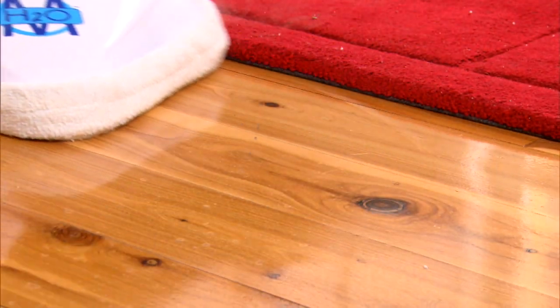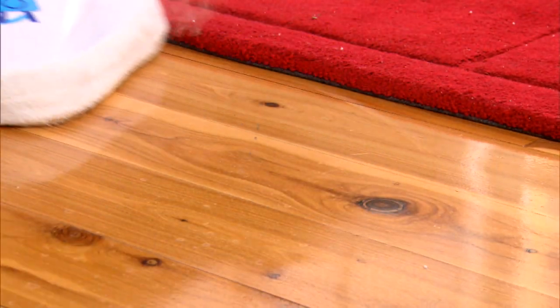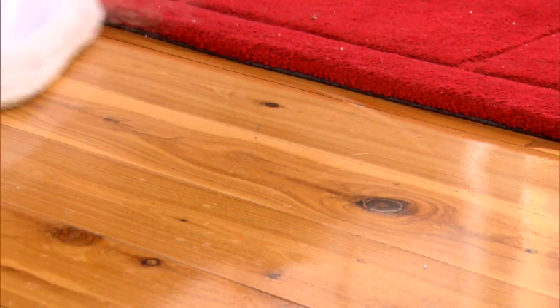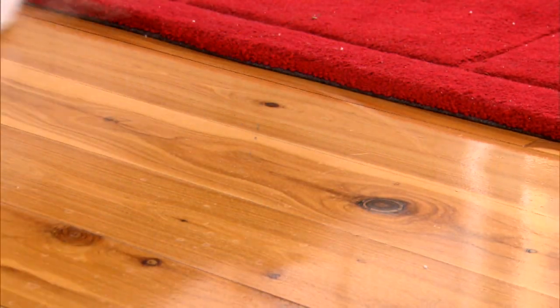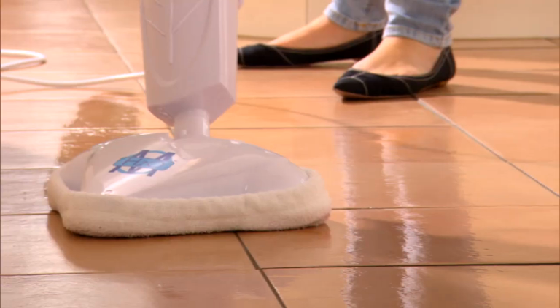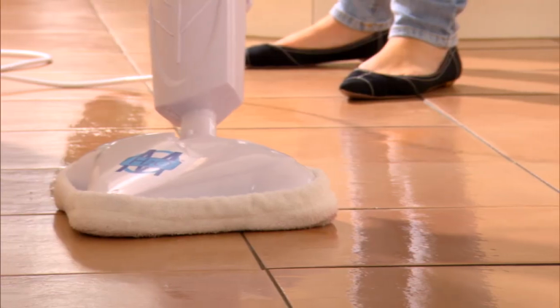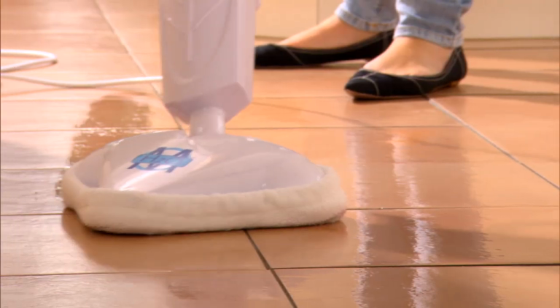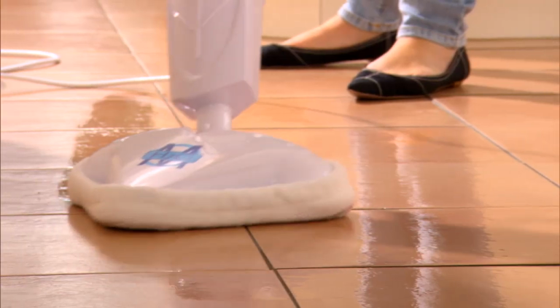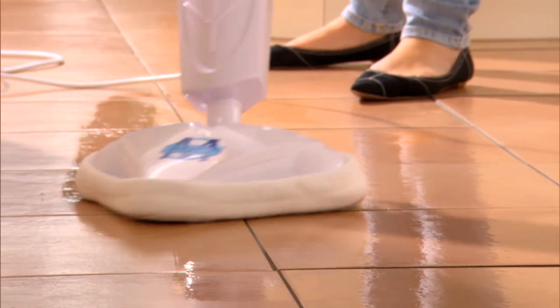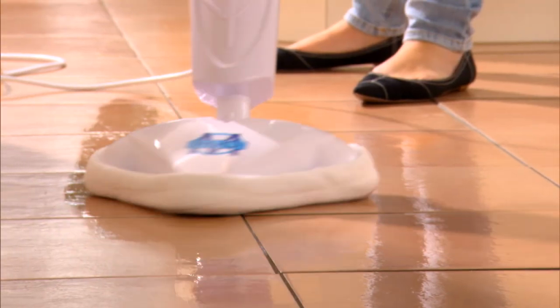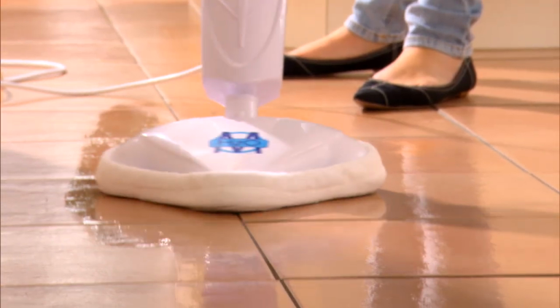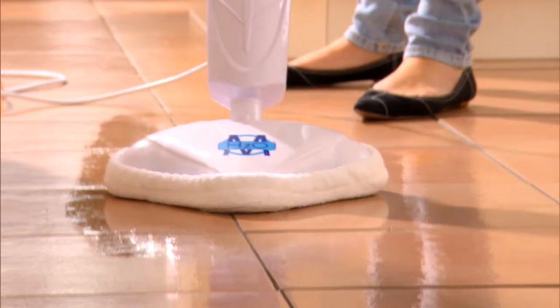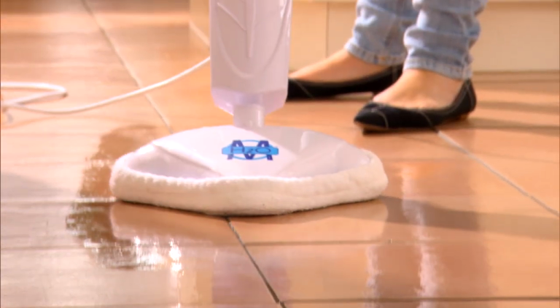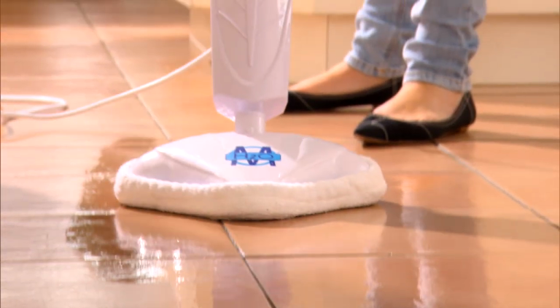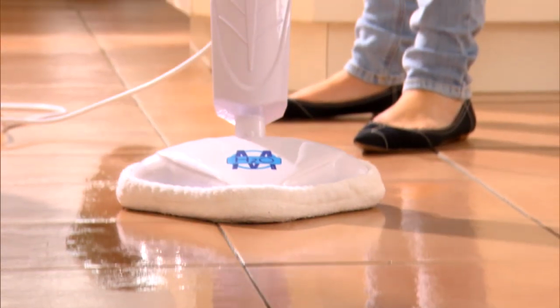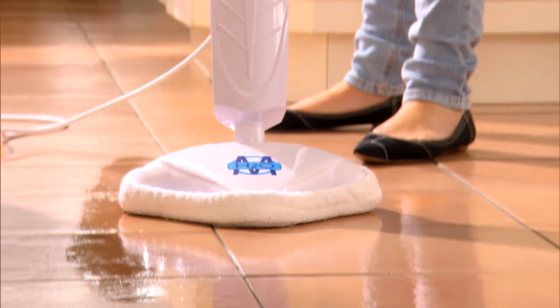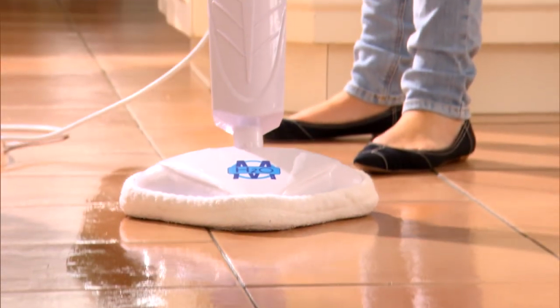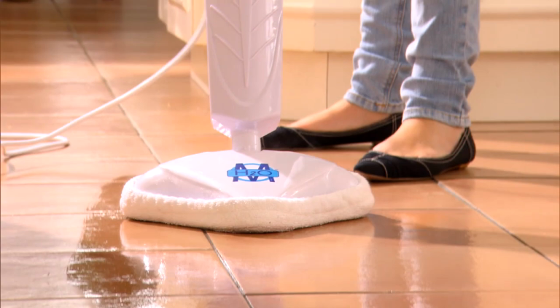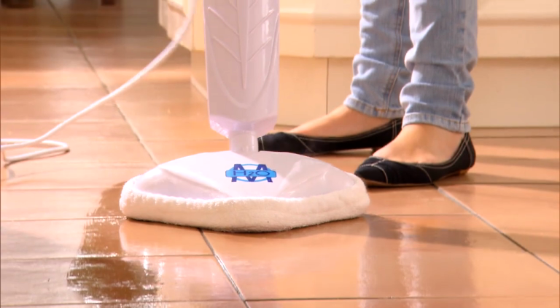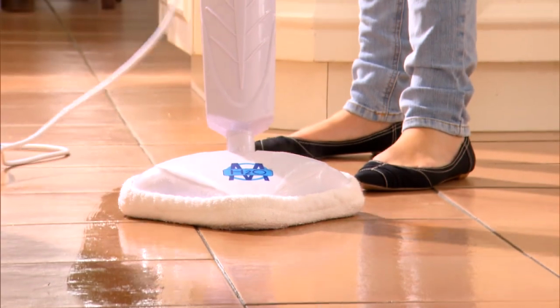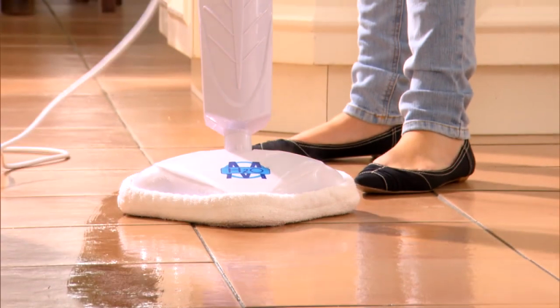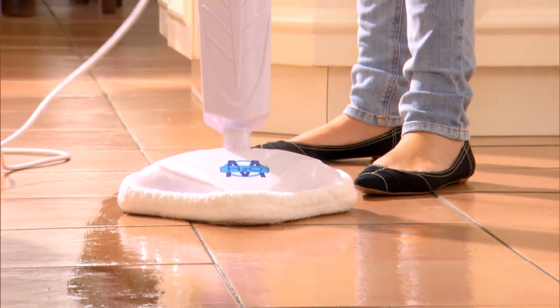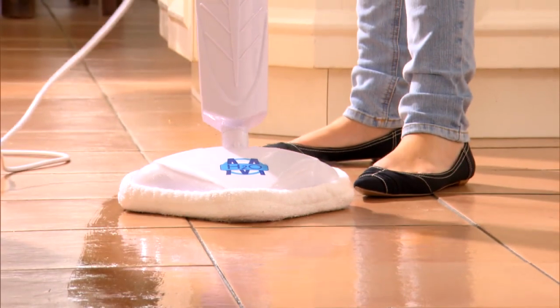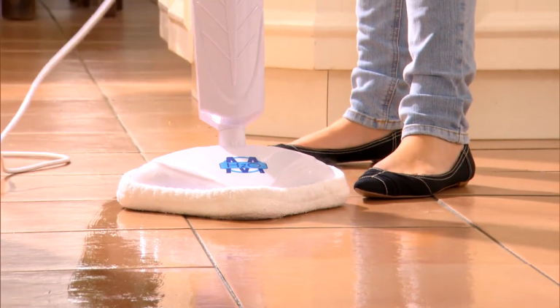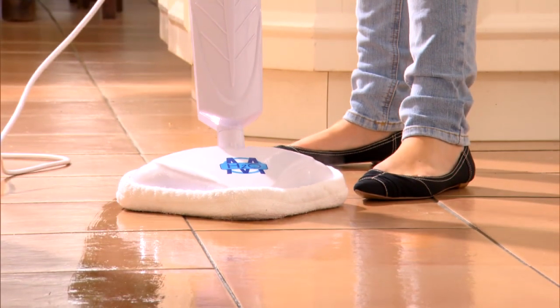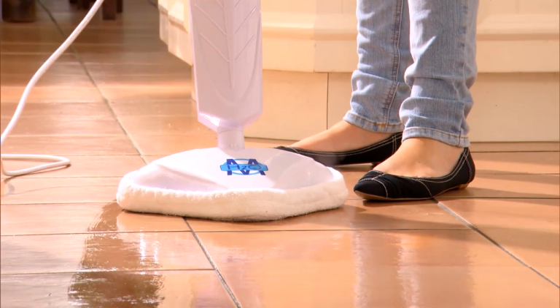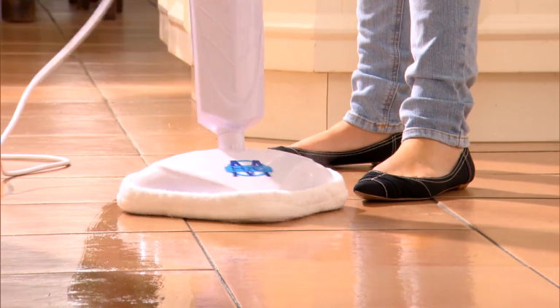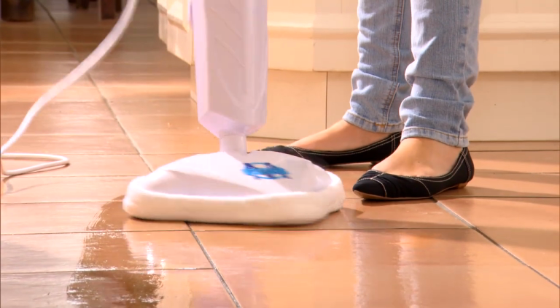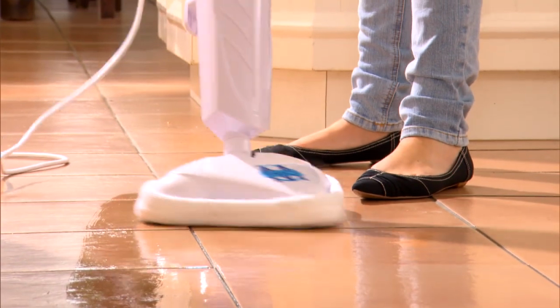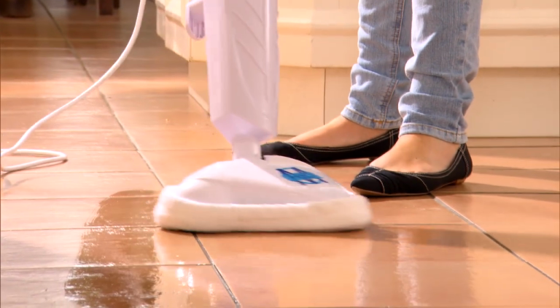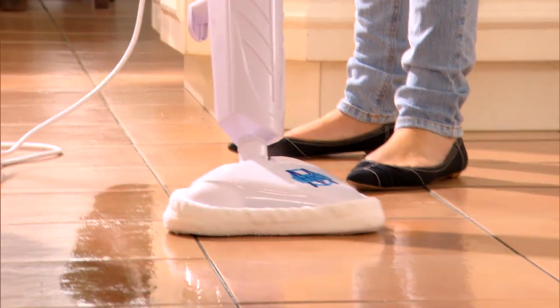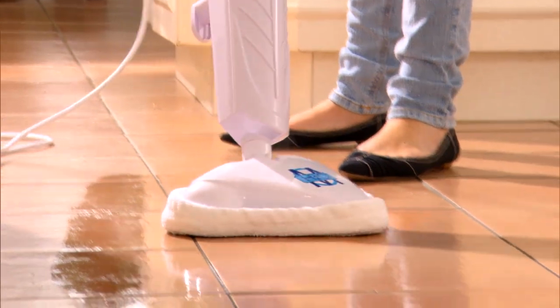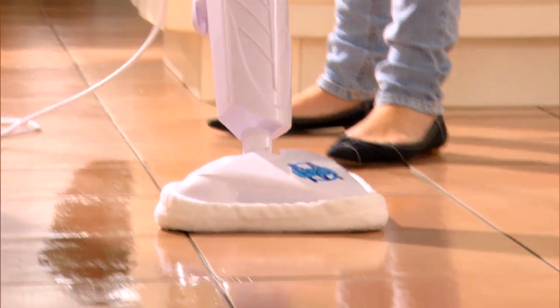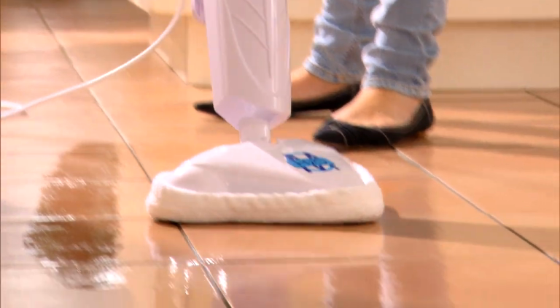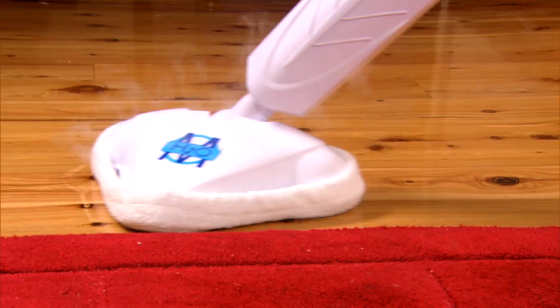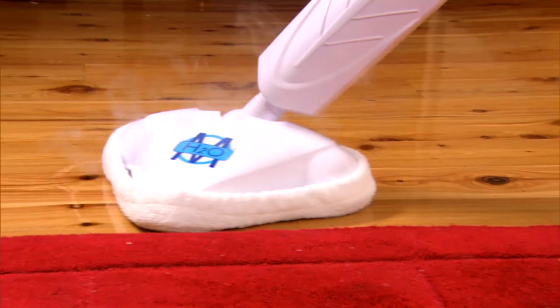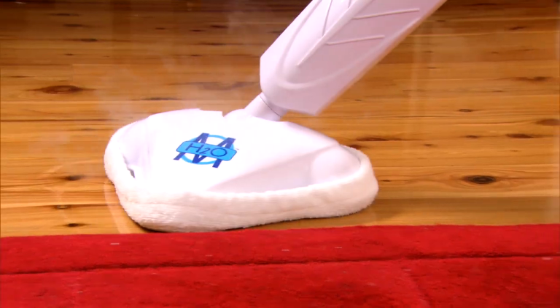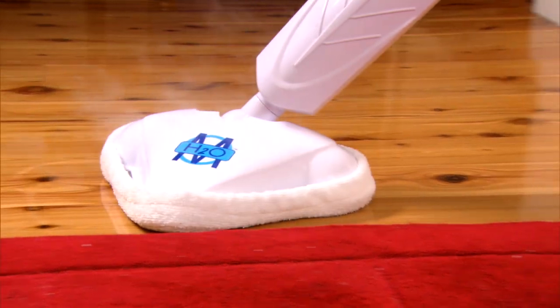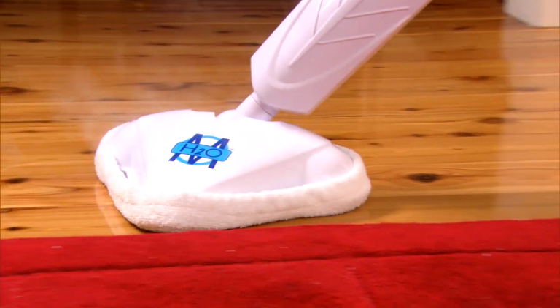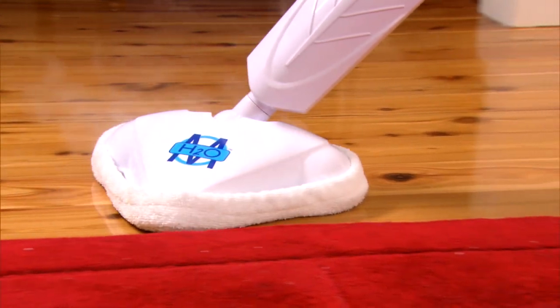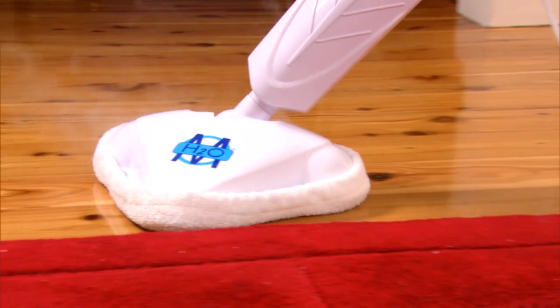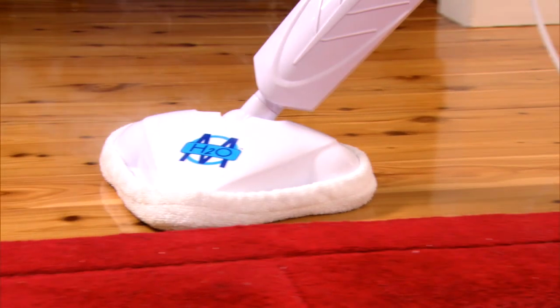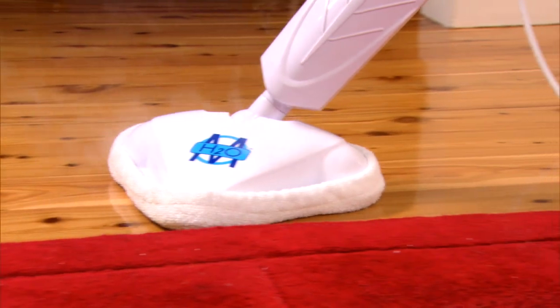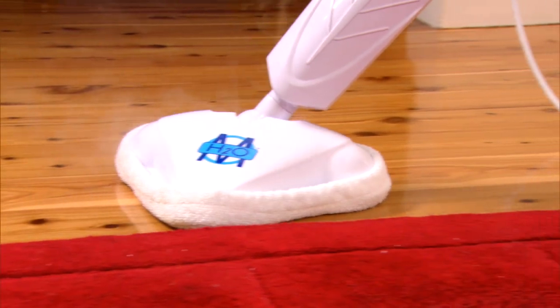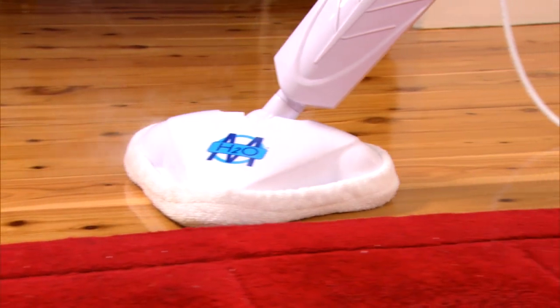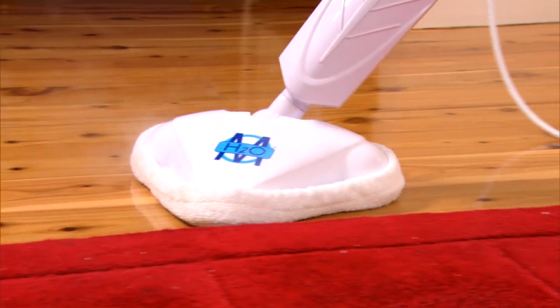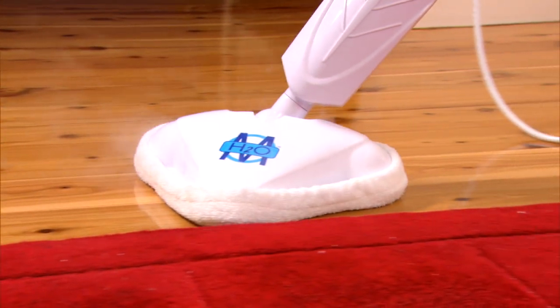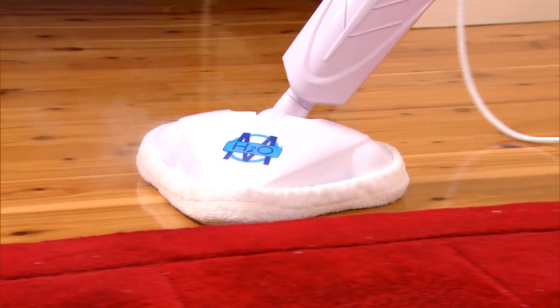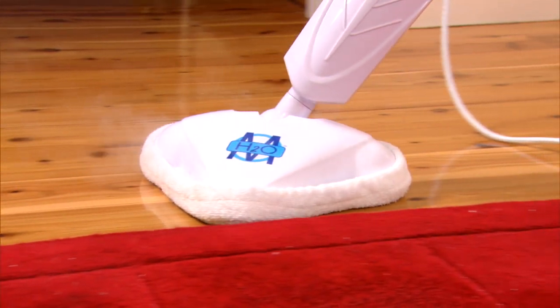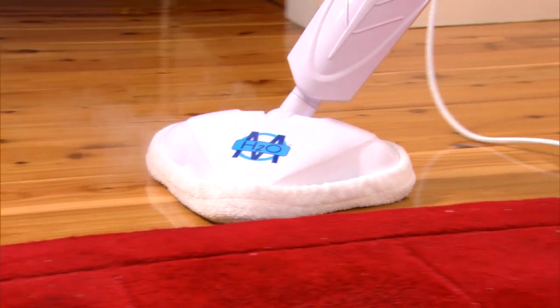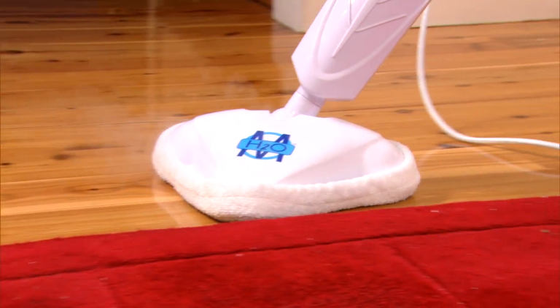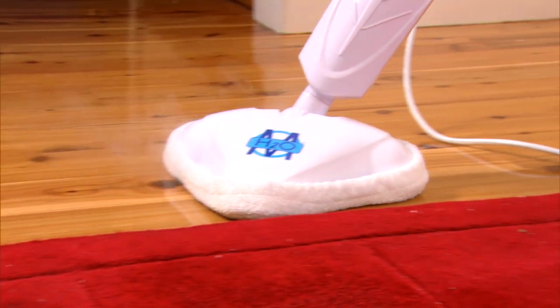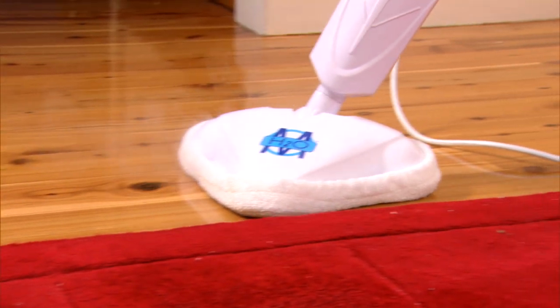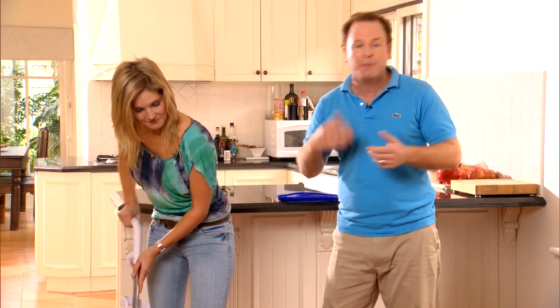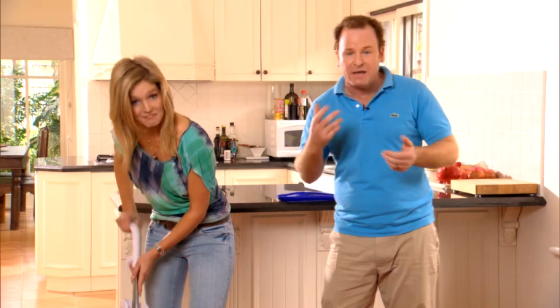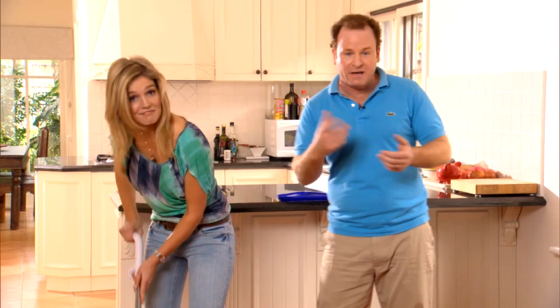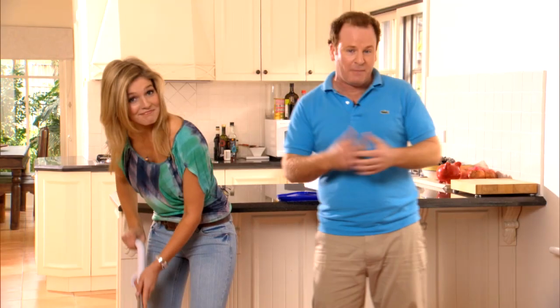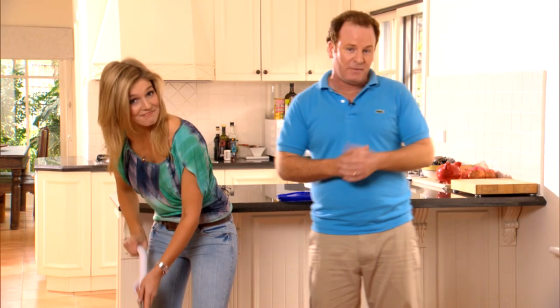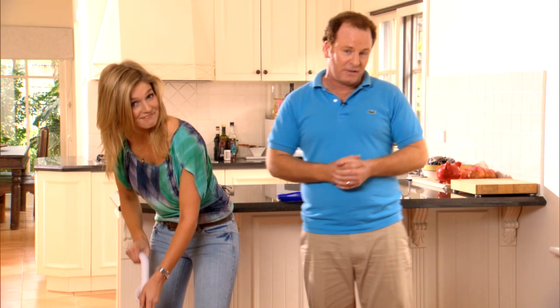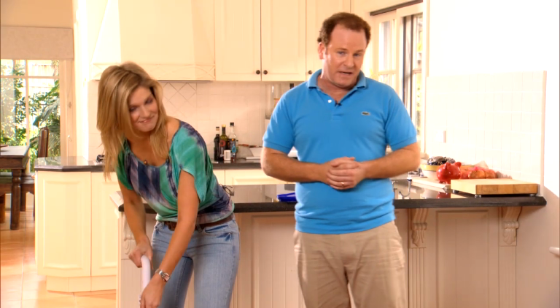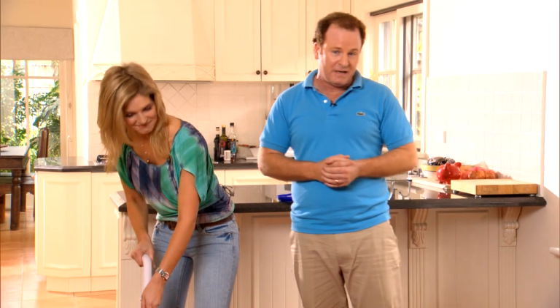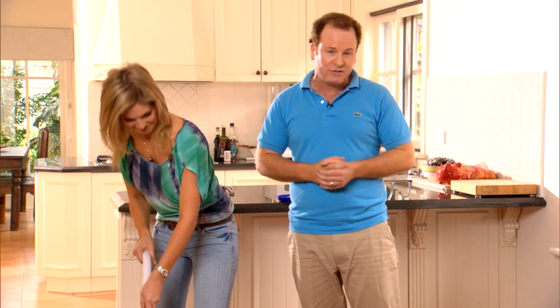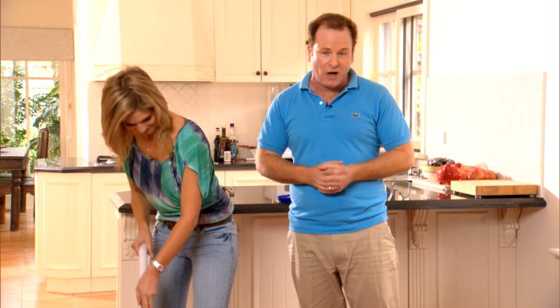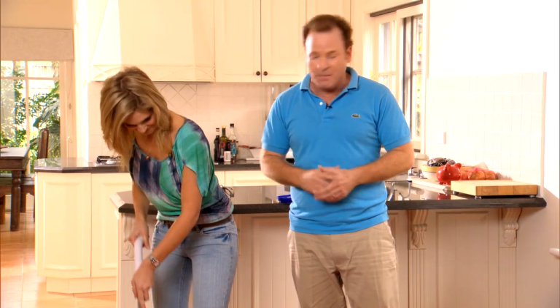Now does it work on any surface? Absolutely. You can go straight from tiles onto hardwood floors, speeding up the cleaning time.